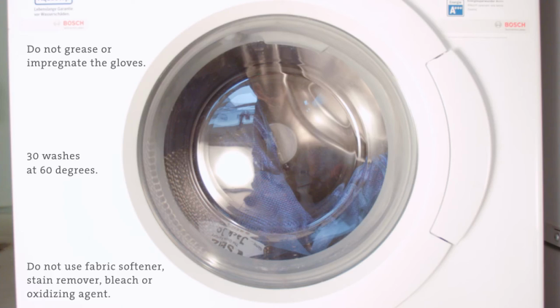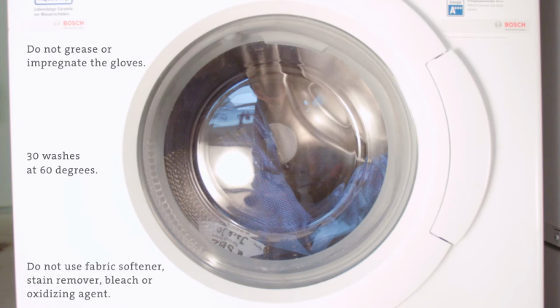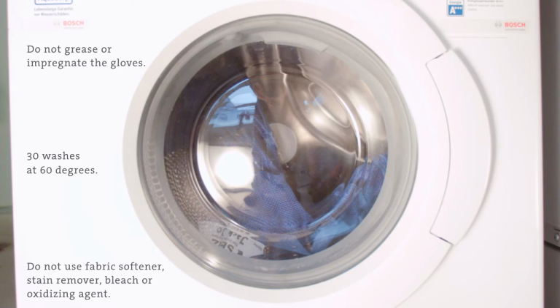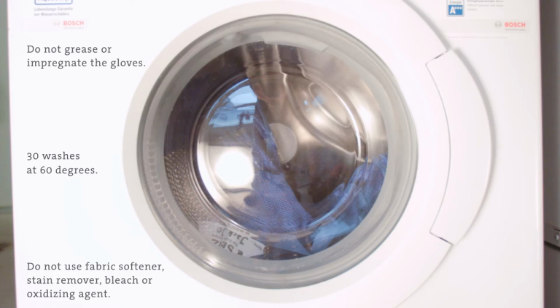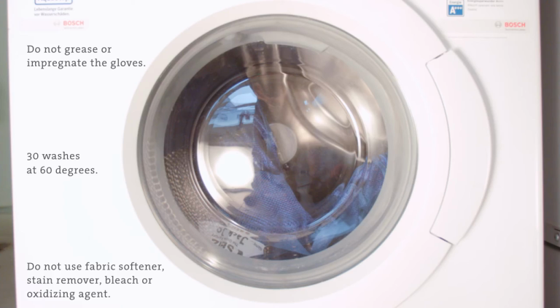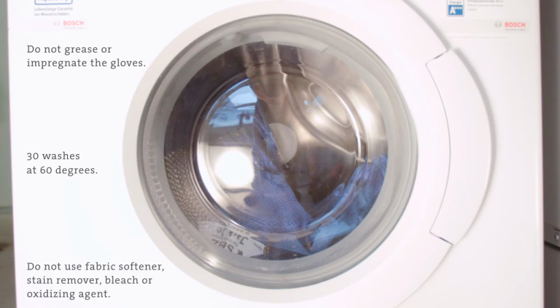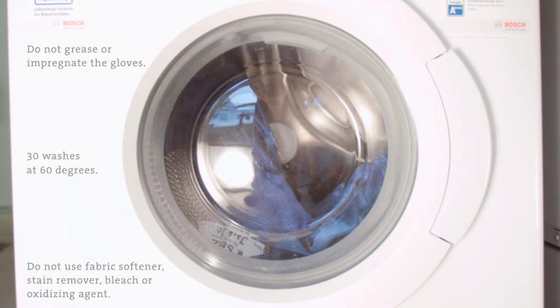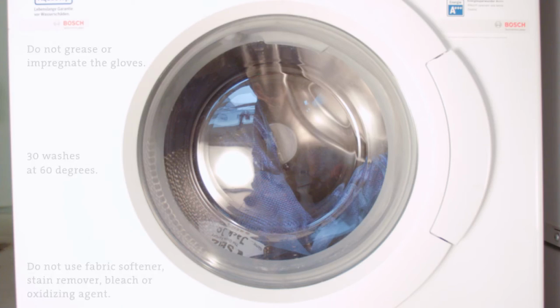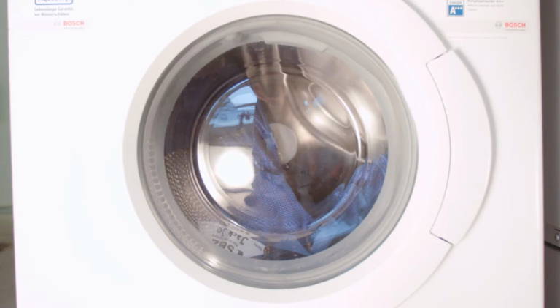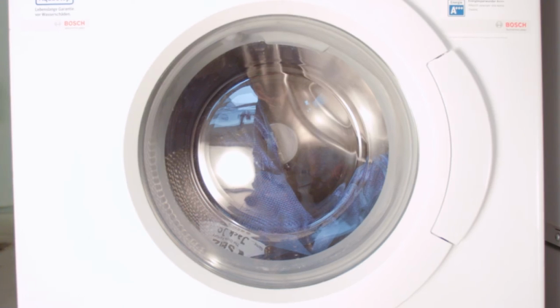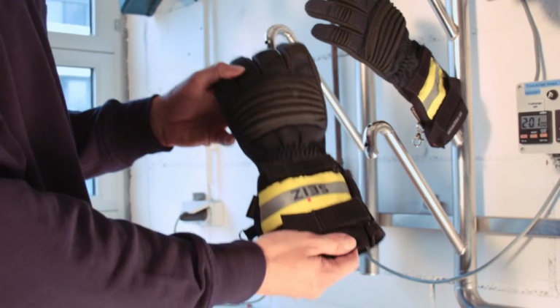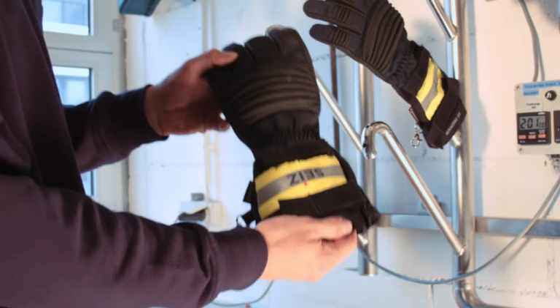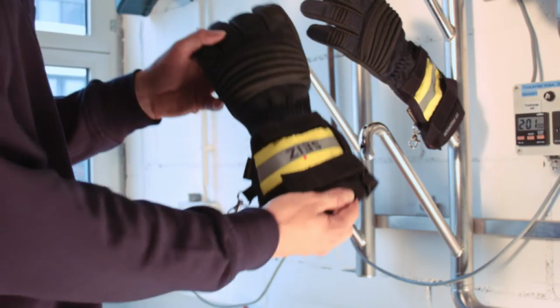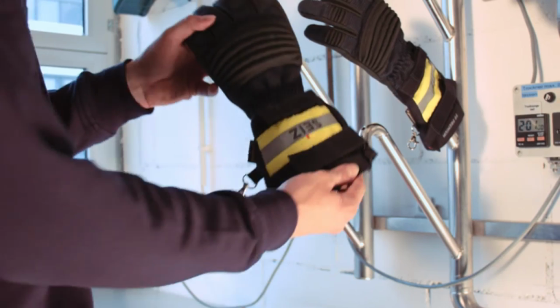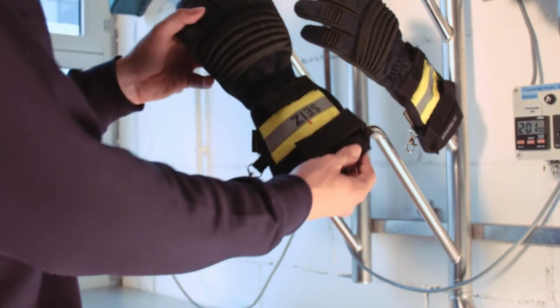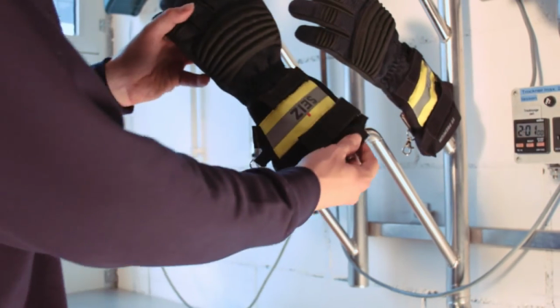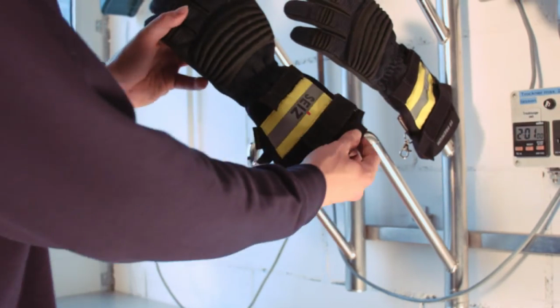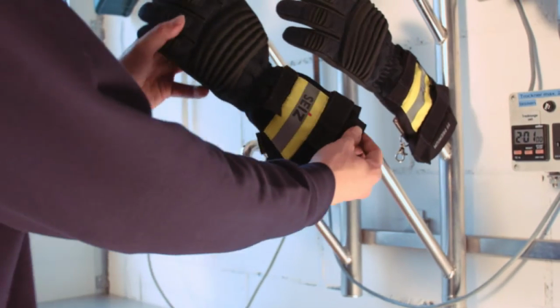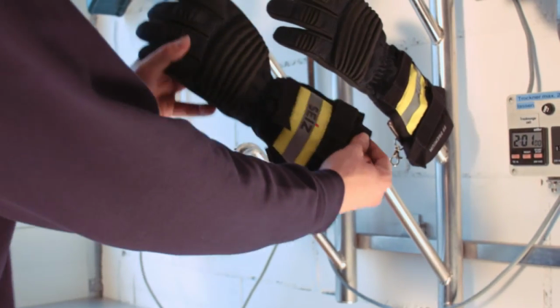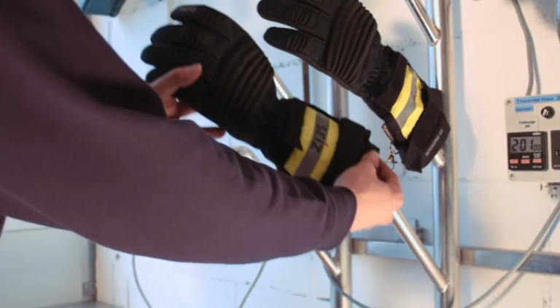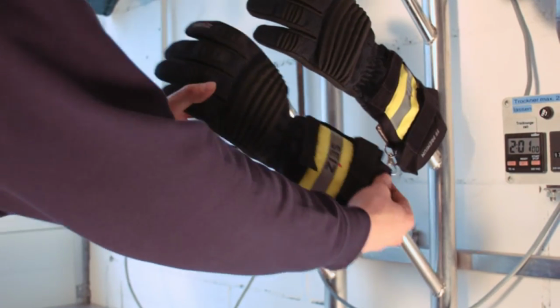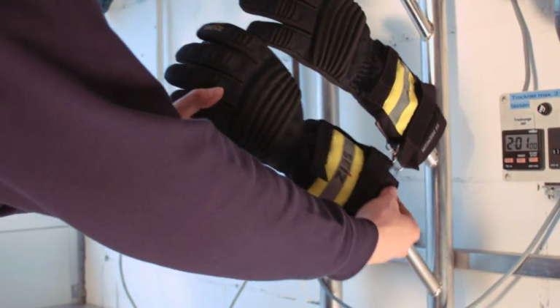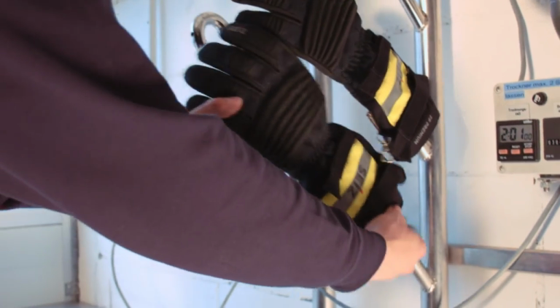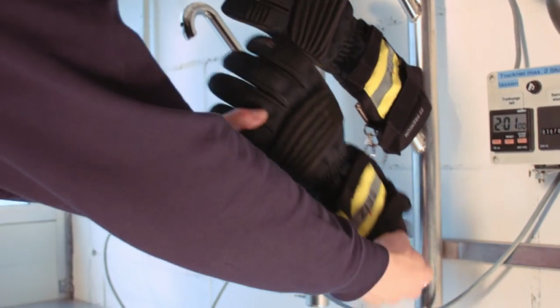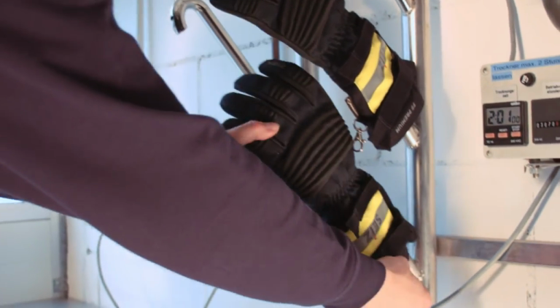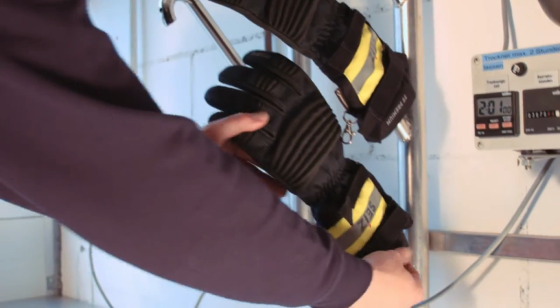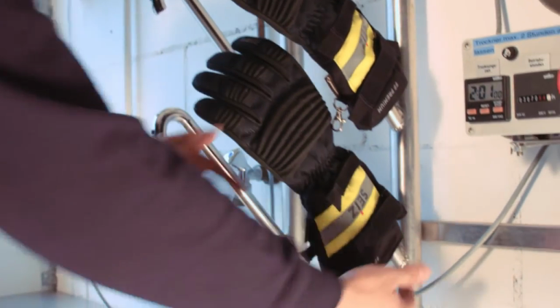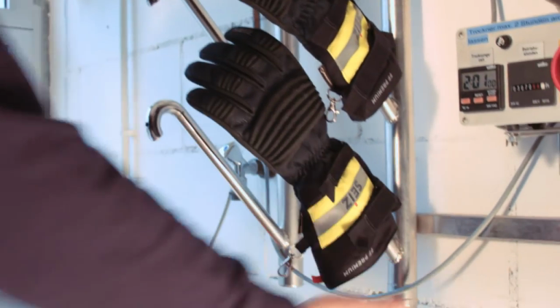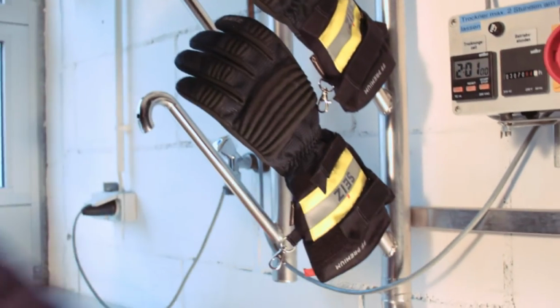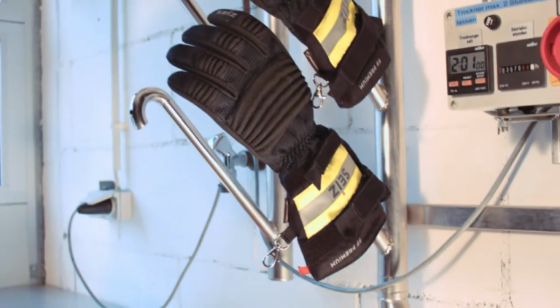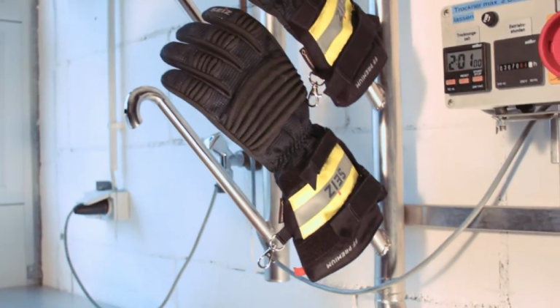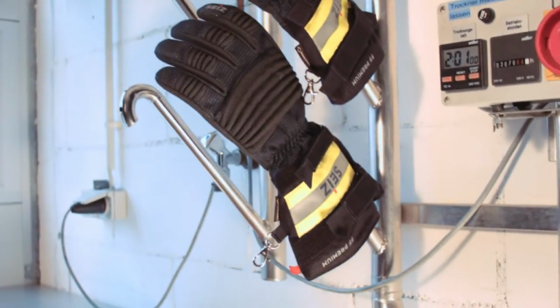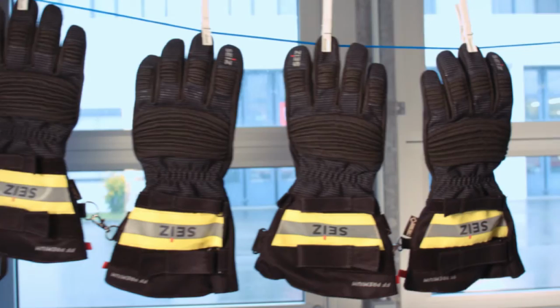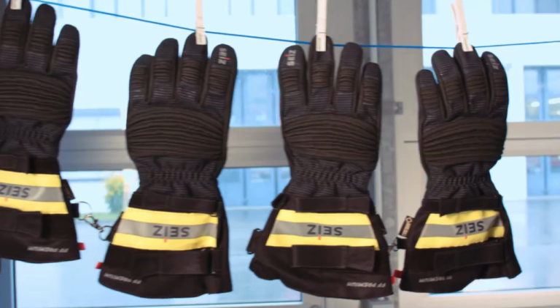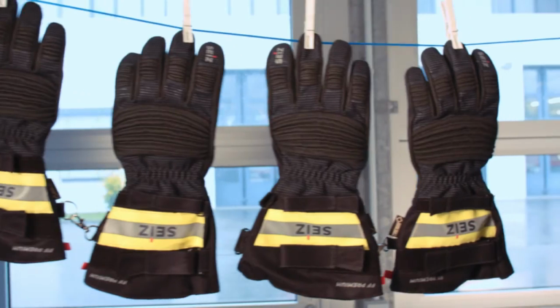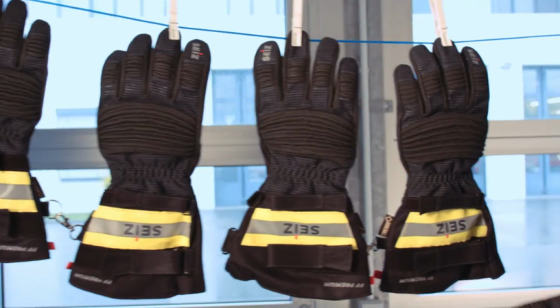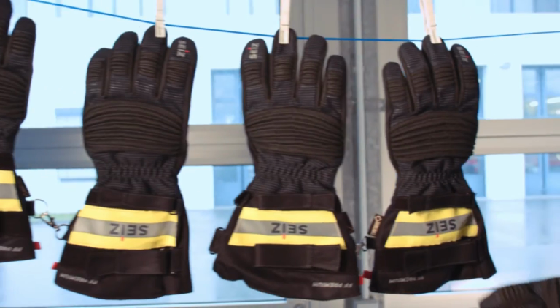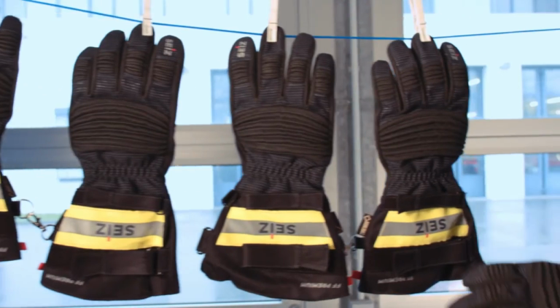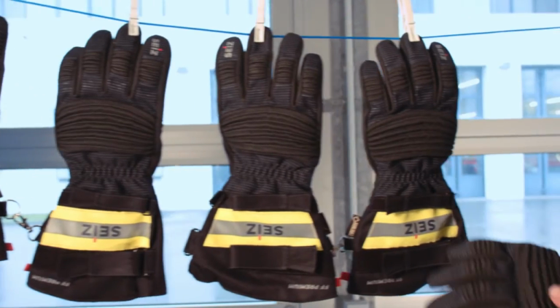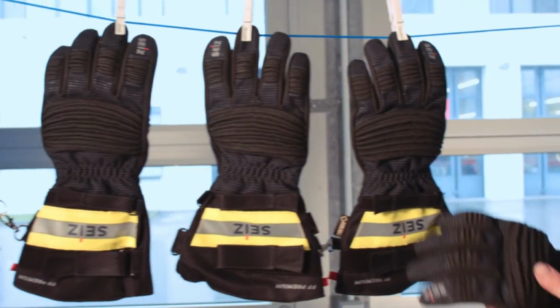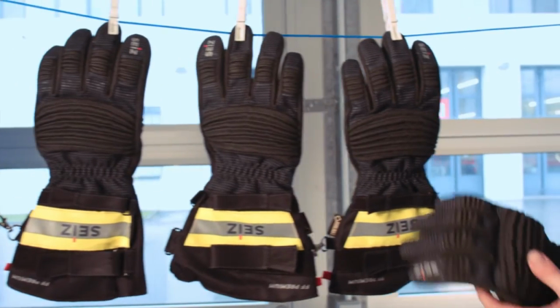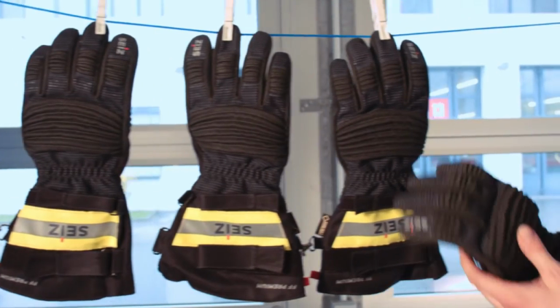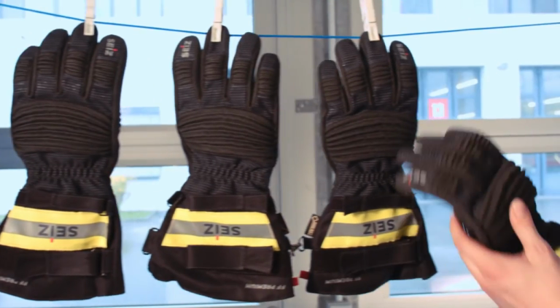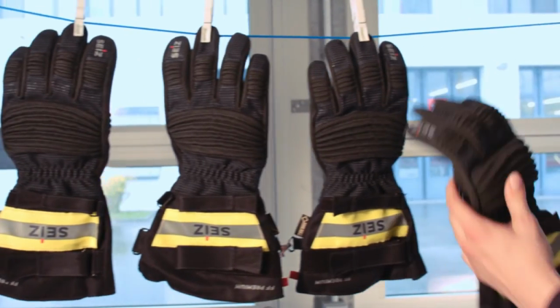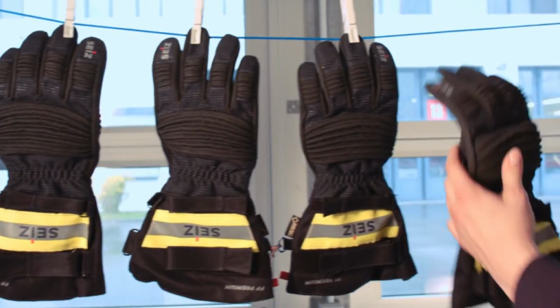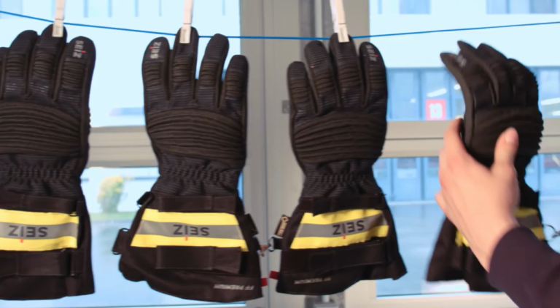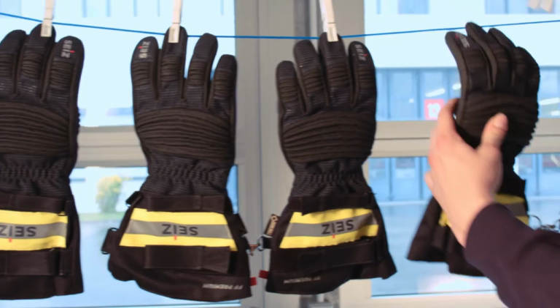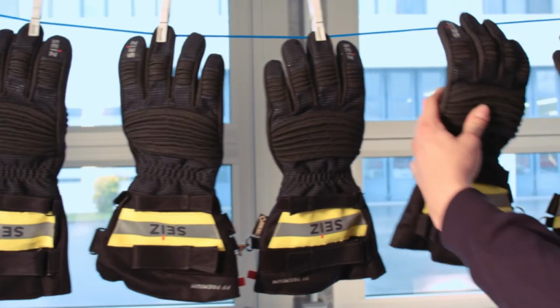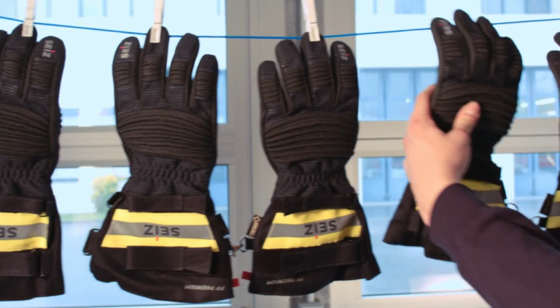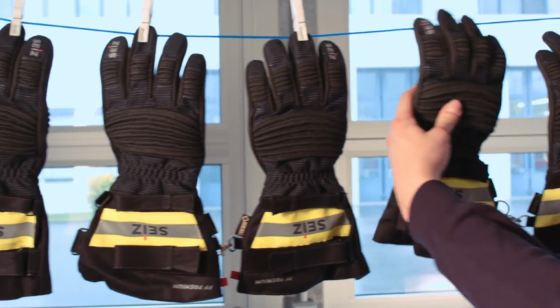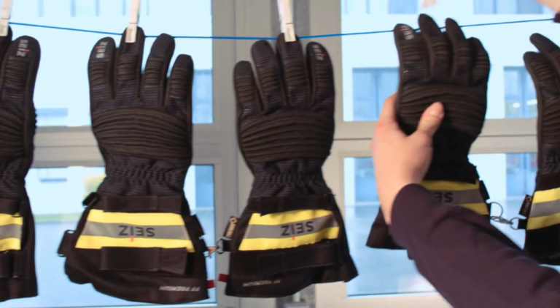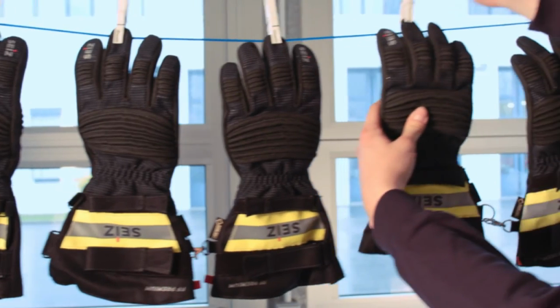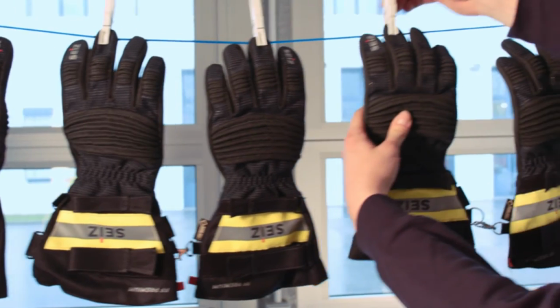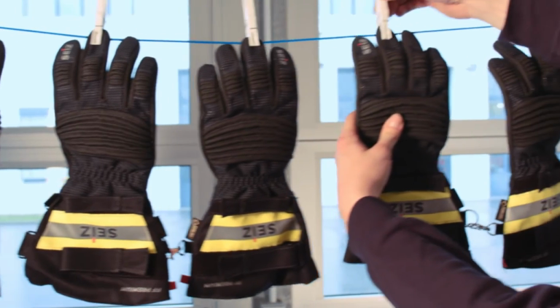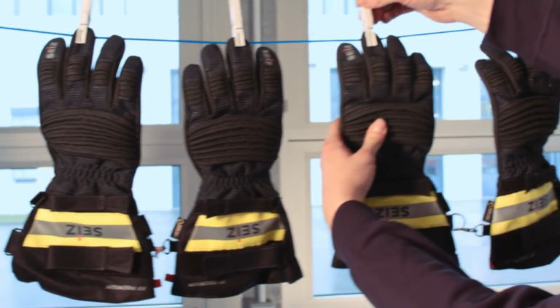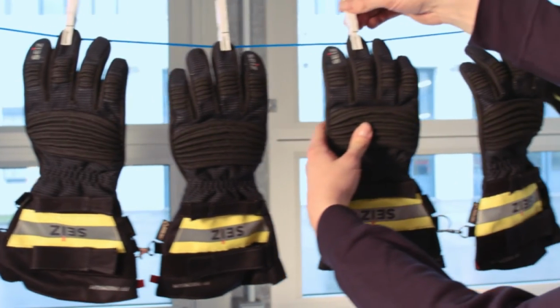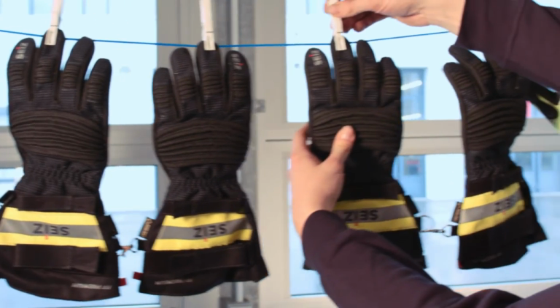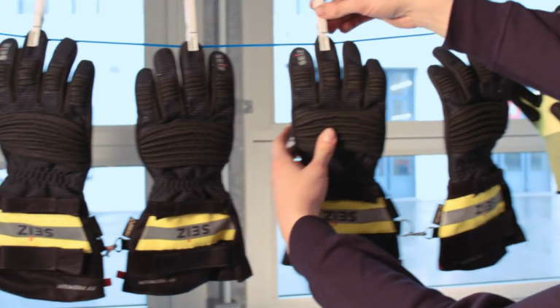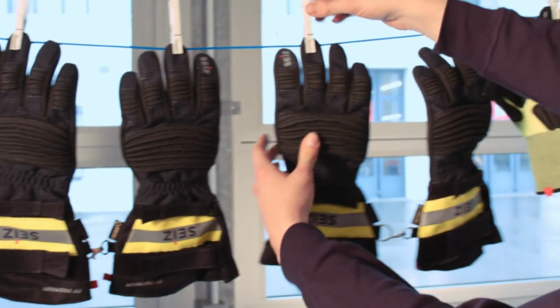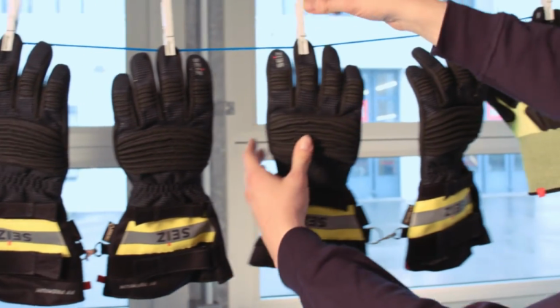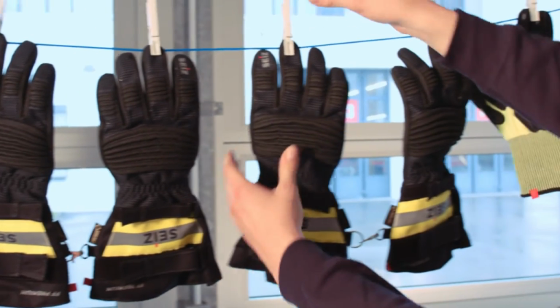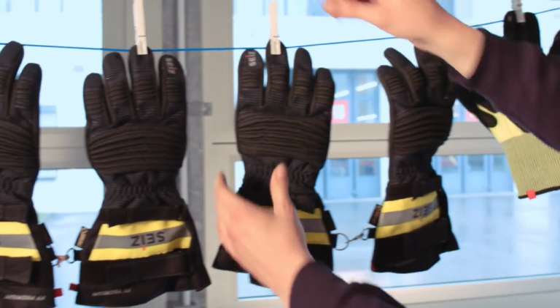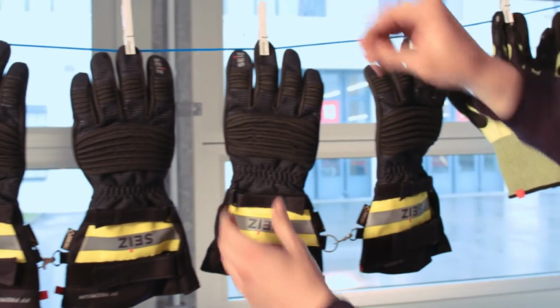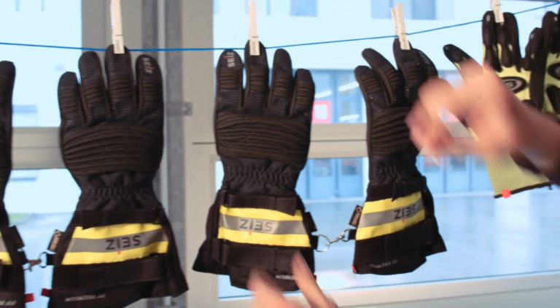After washing, put the gloves on and bring them back in shape. Let them air dry. Do not grease or impregnate the gloves.